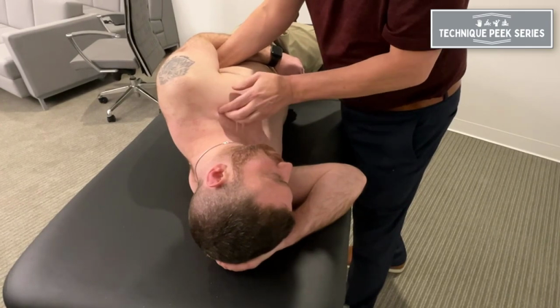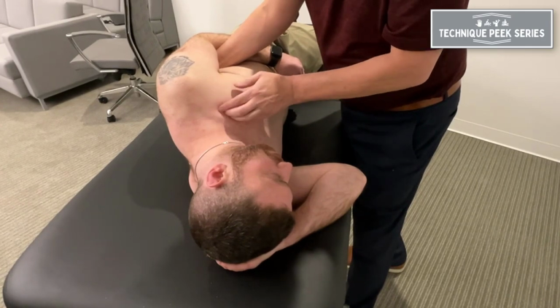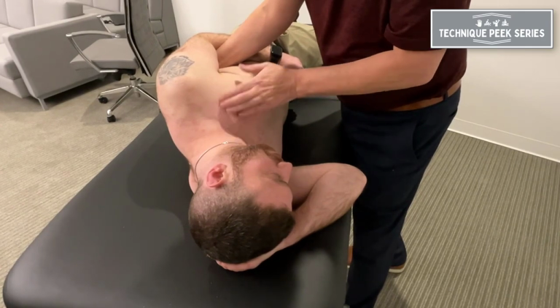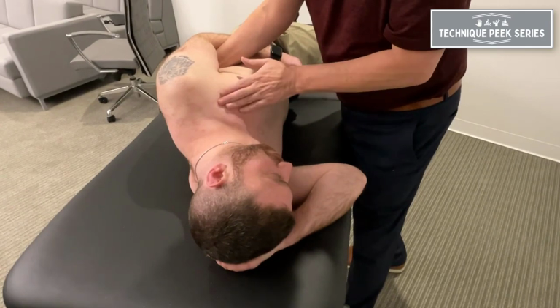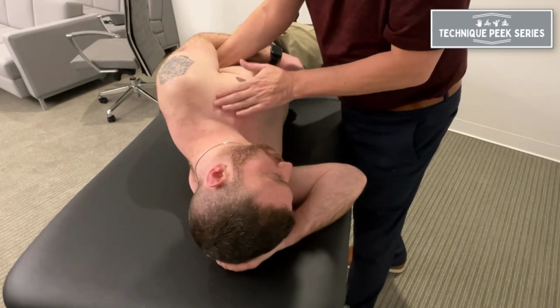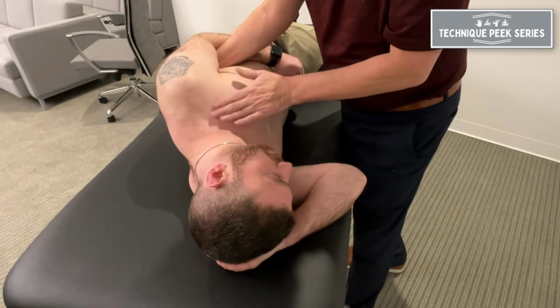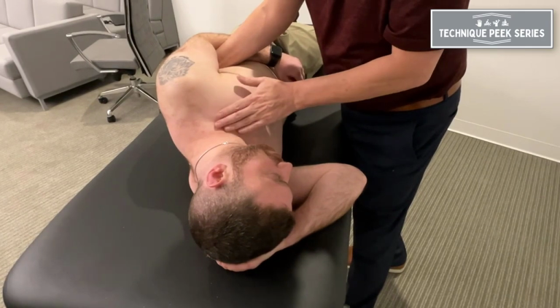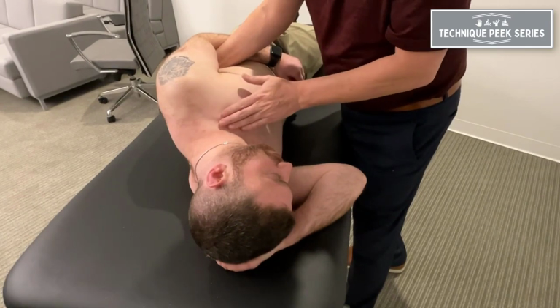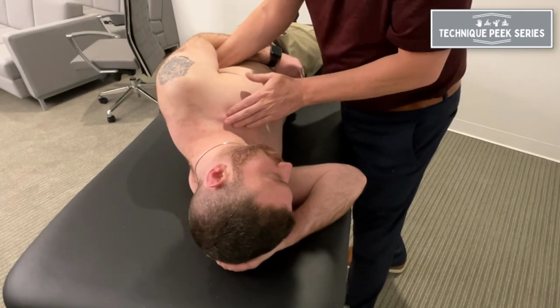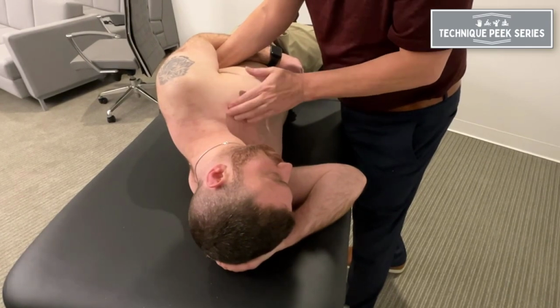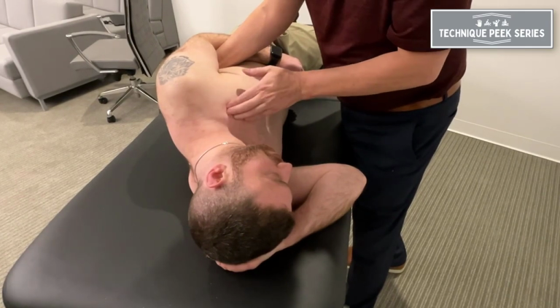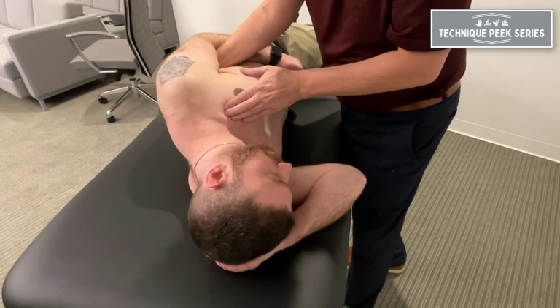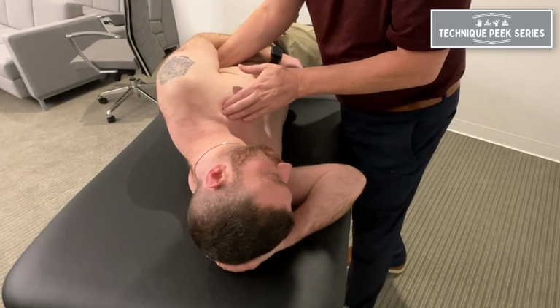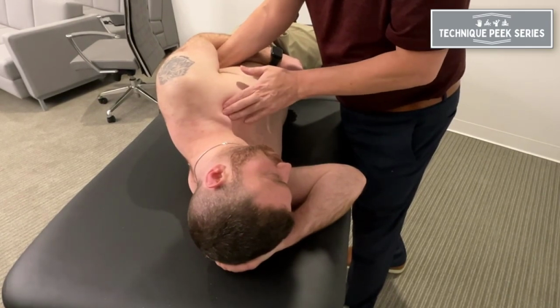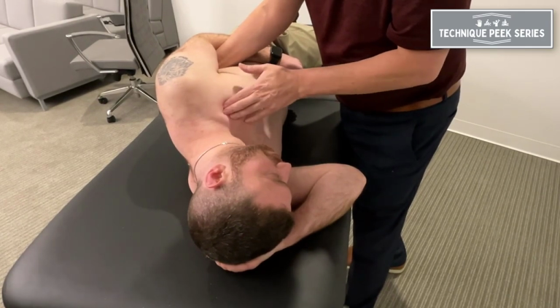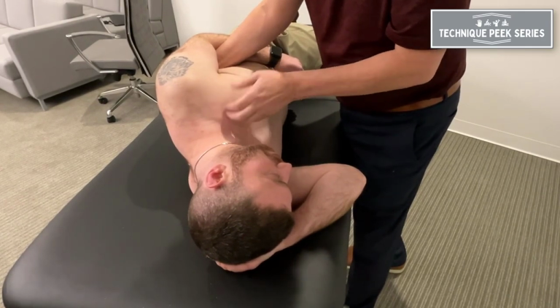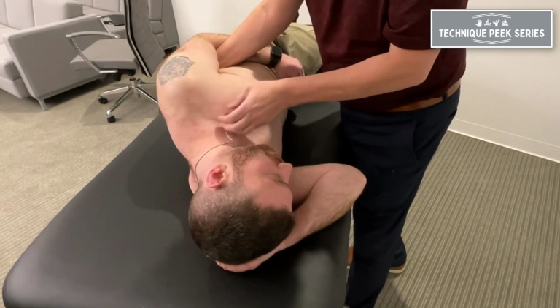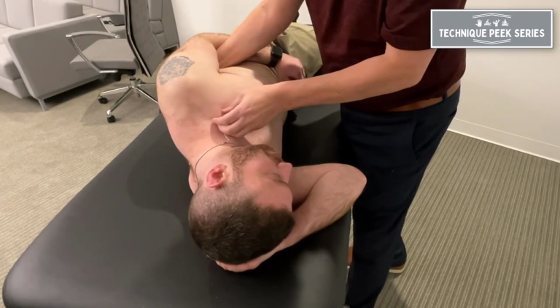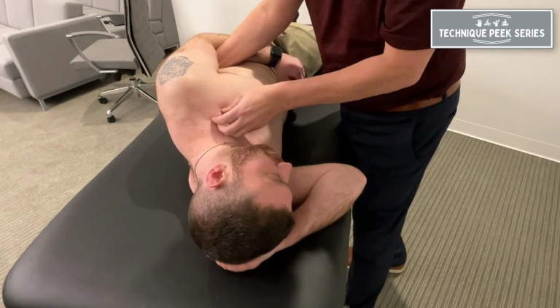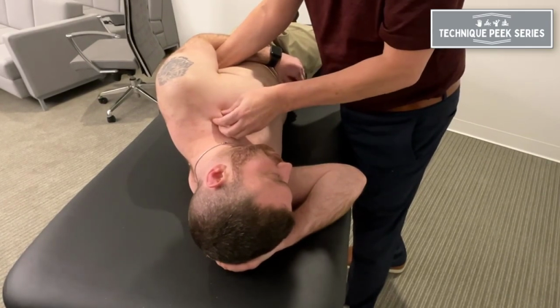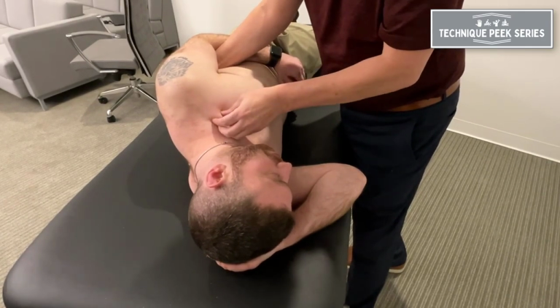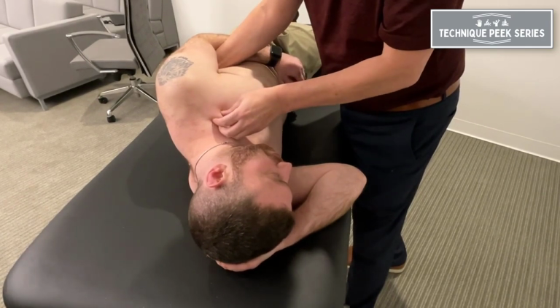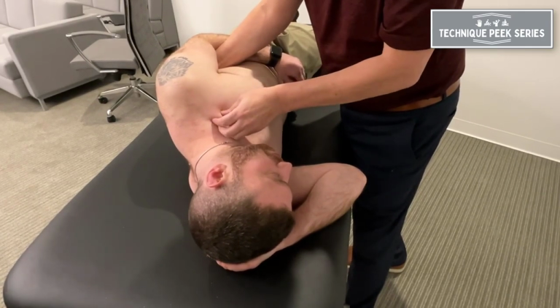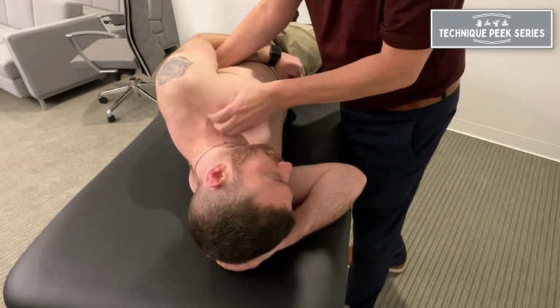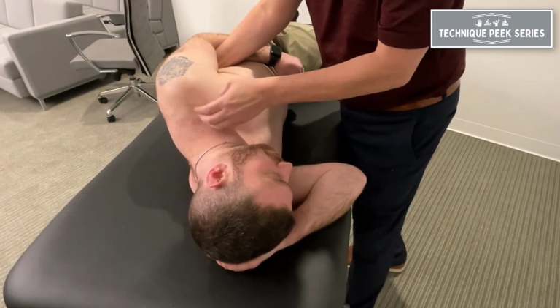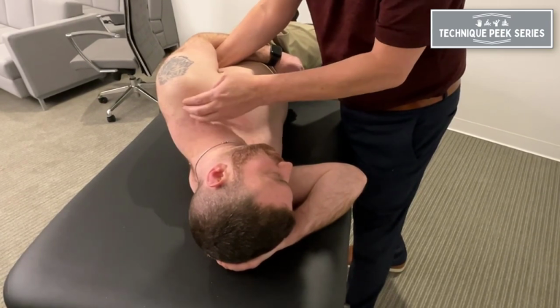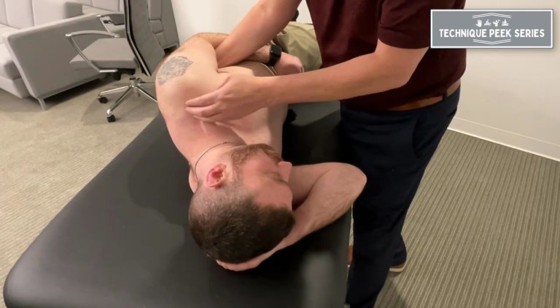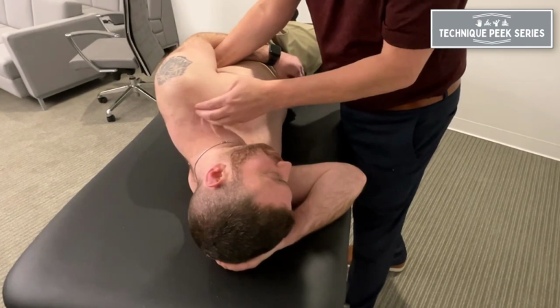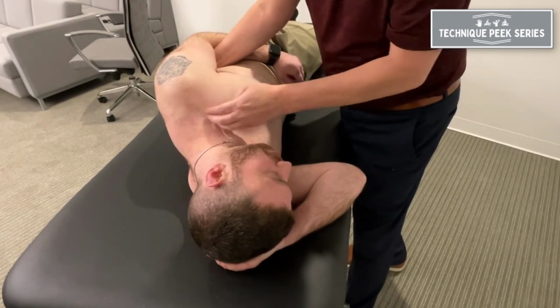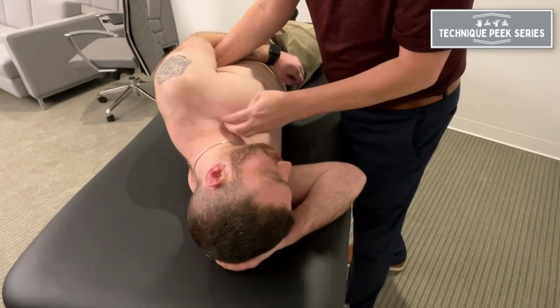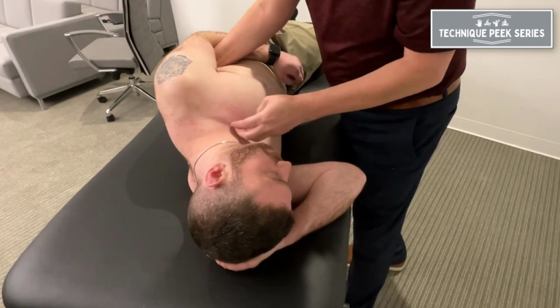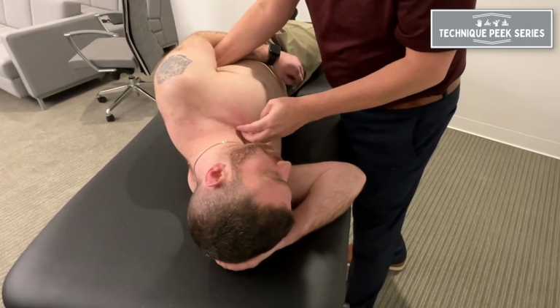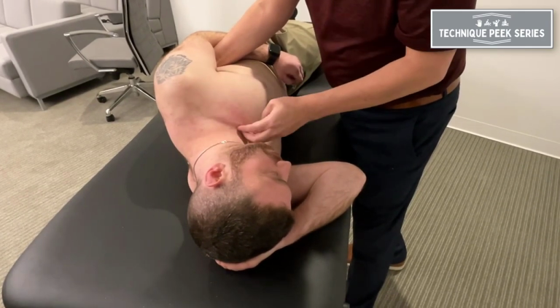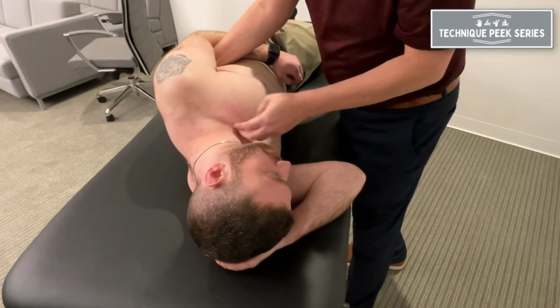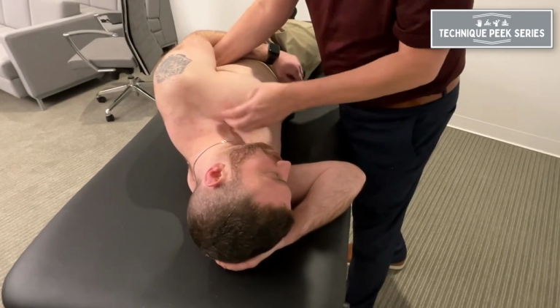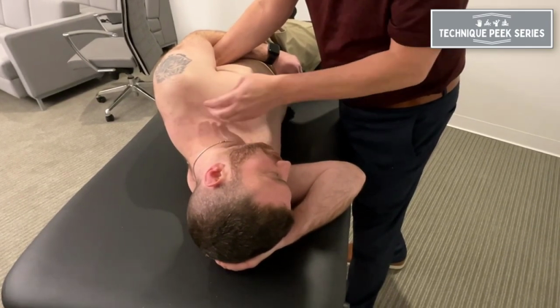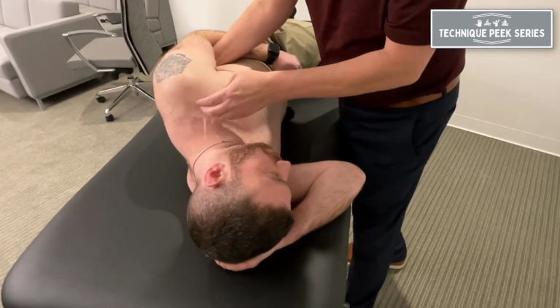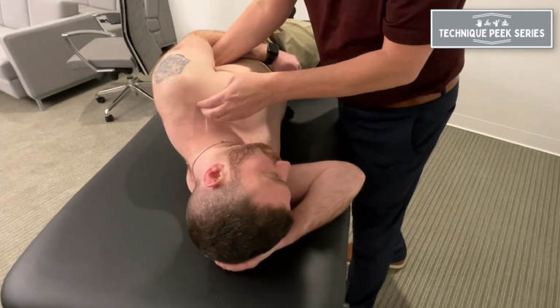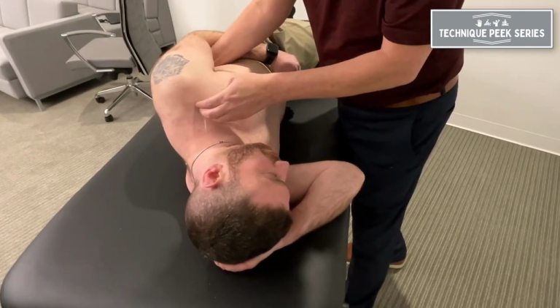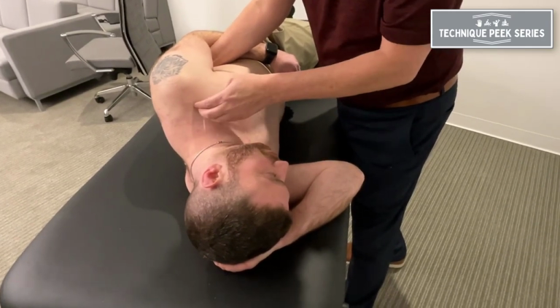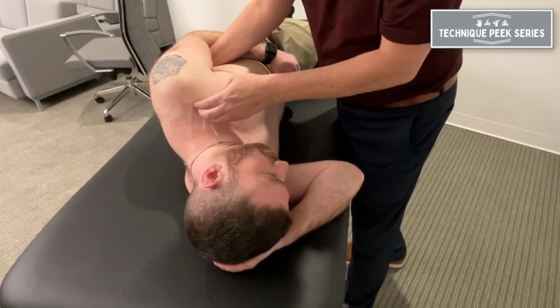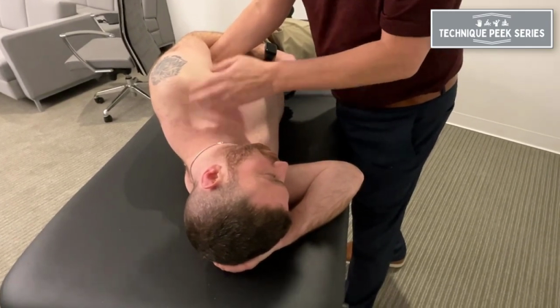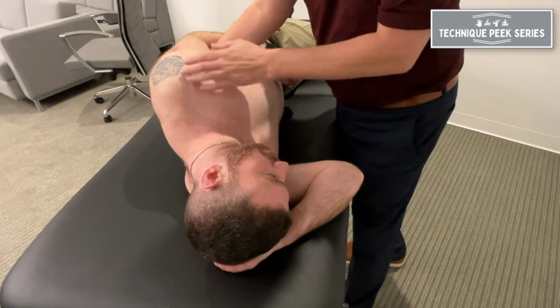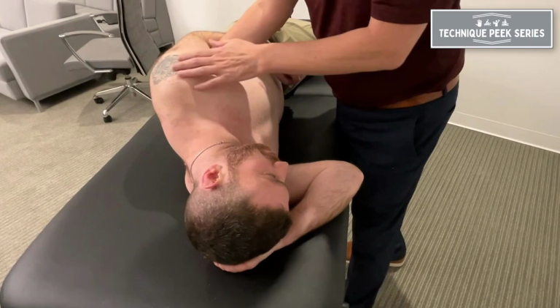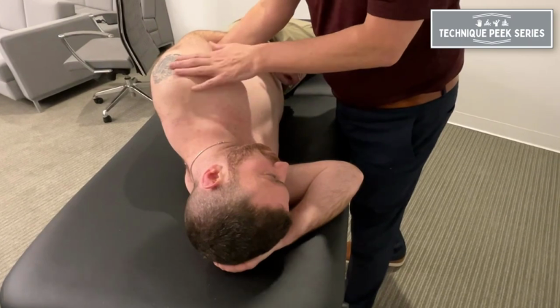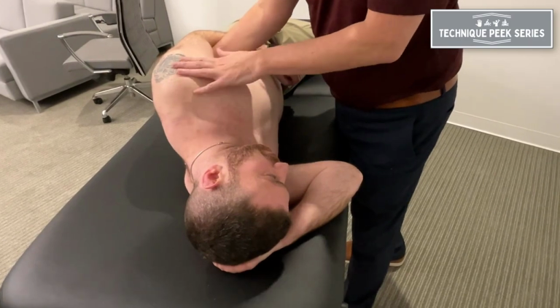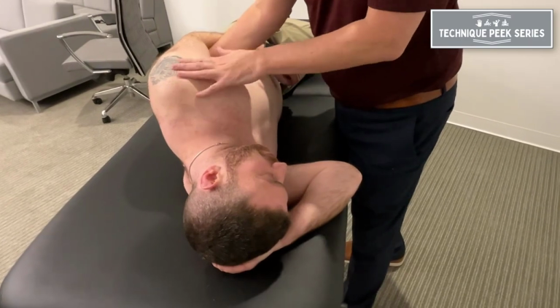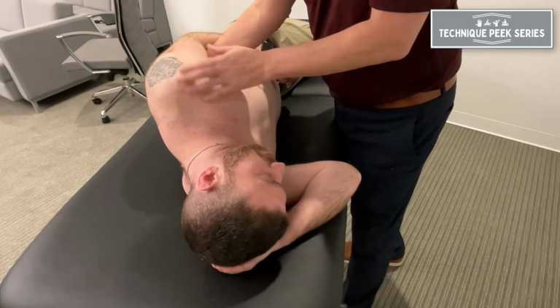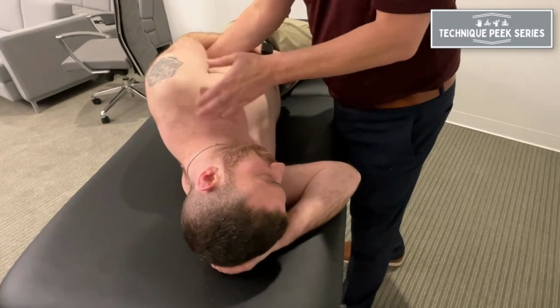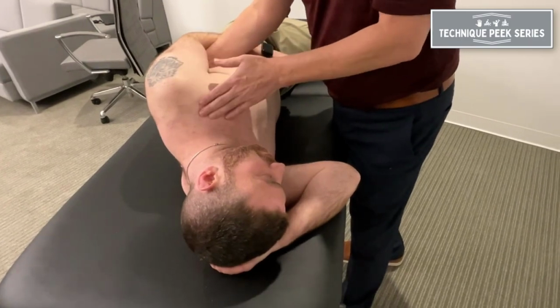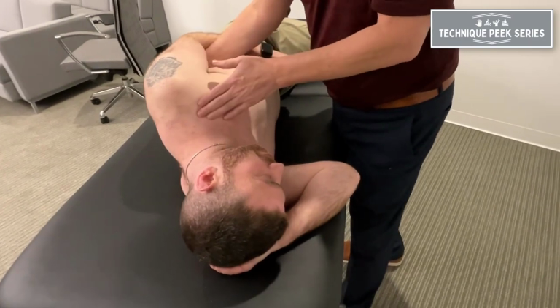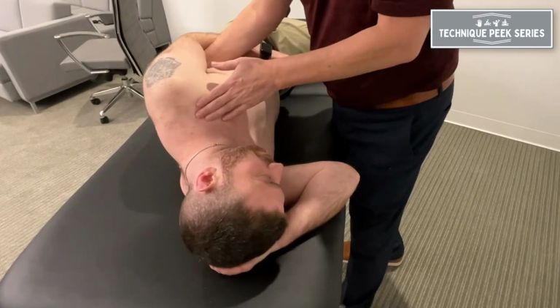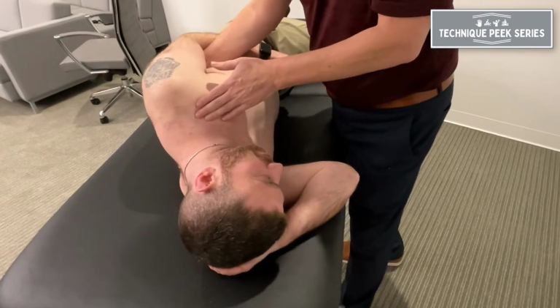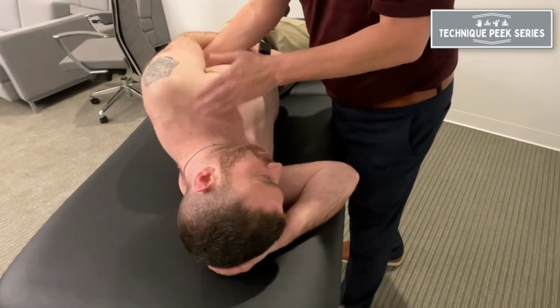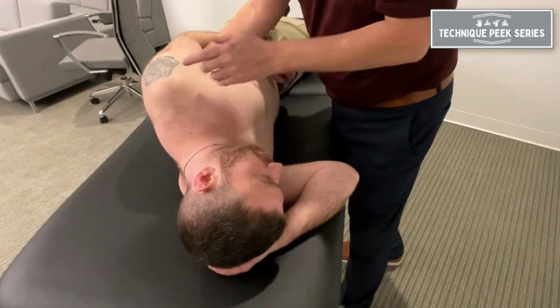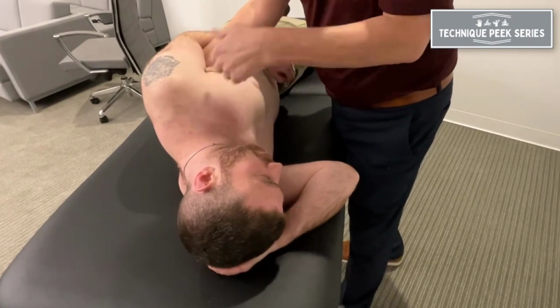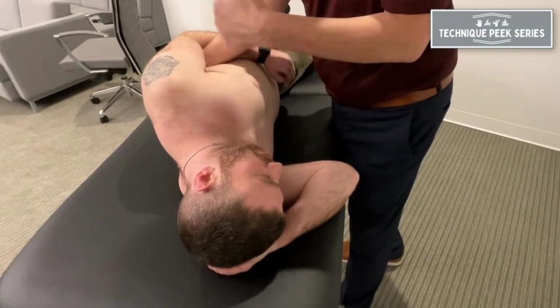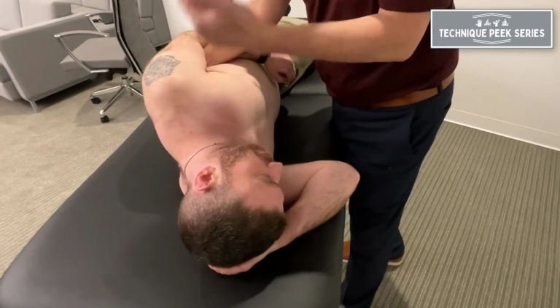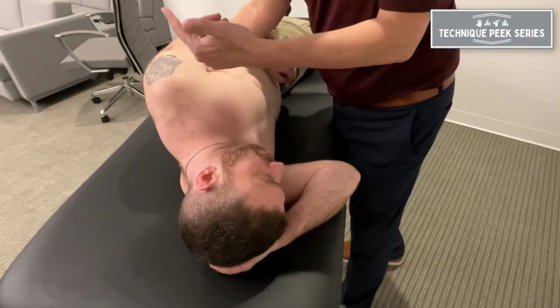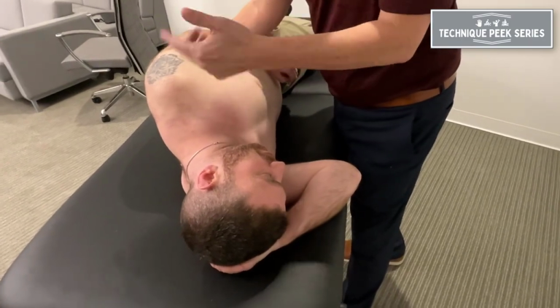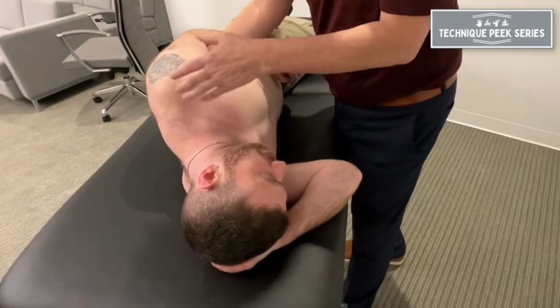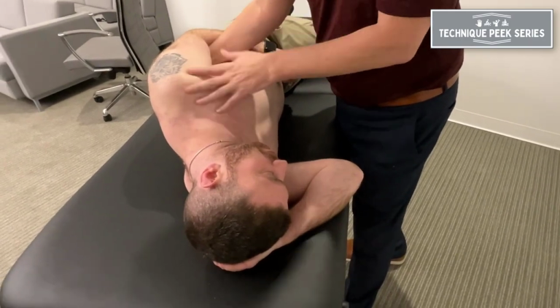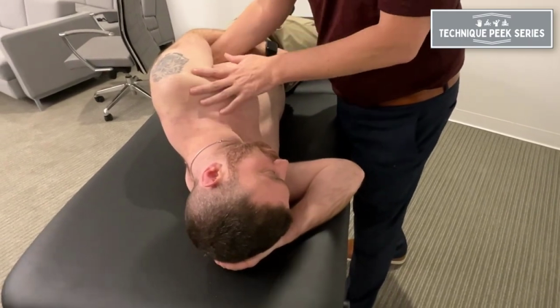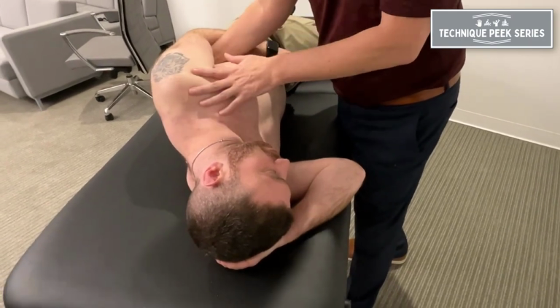So next time you have a patient who doesn't get full range of motion, make sure to check the clavicle — posterior glide or posterior rotation.